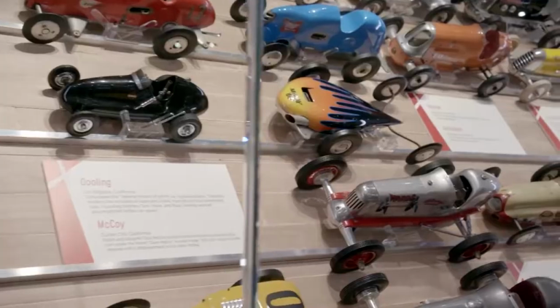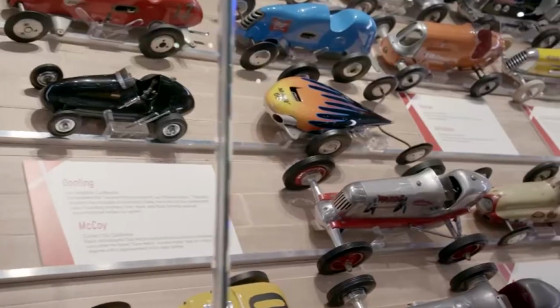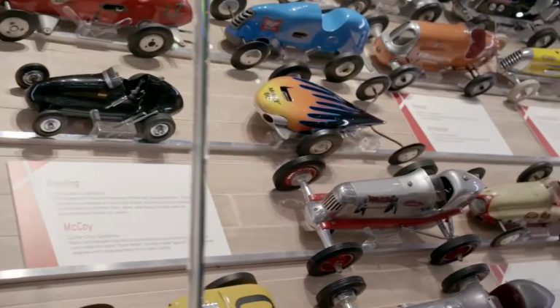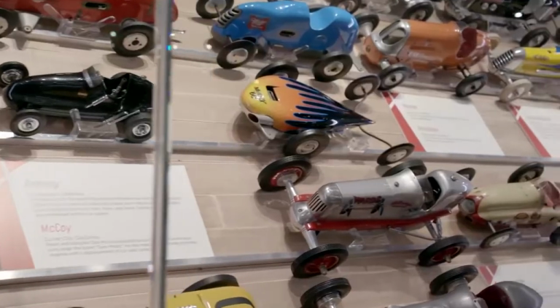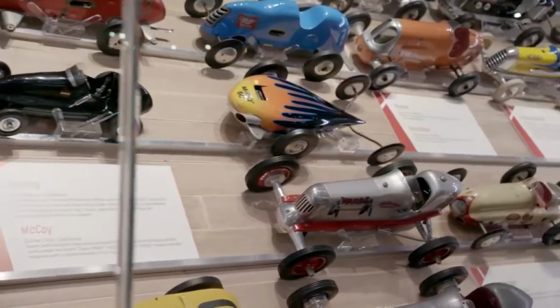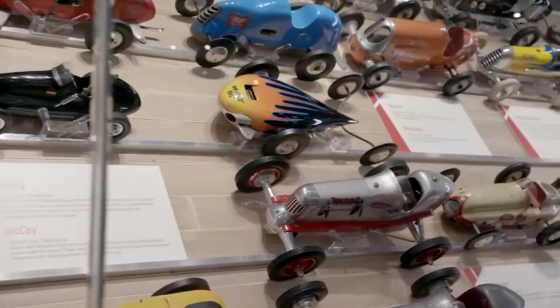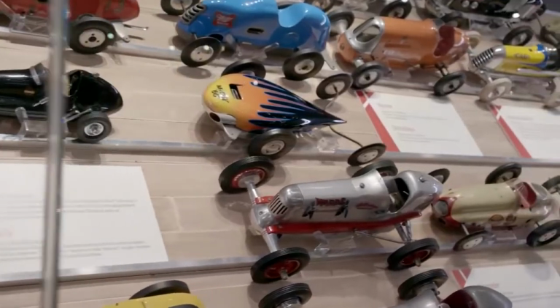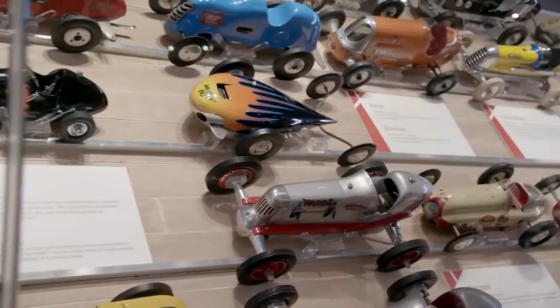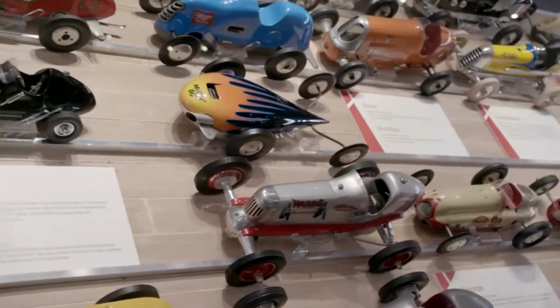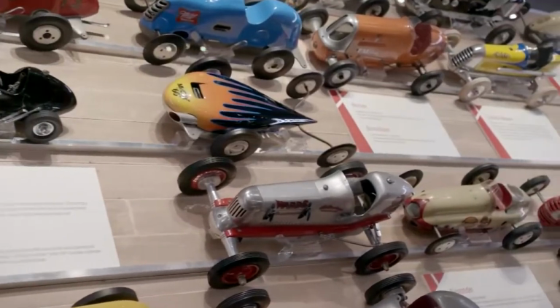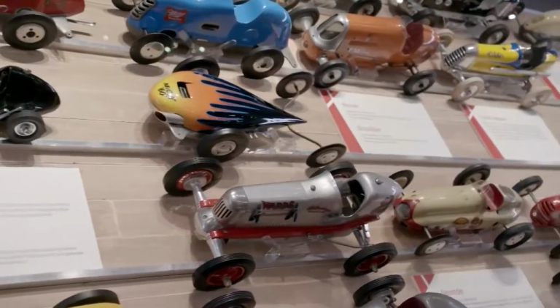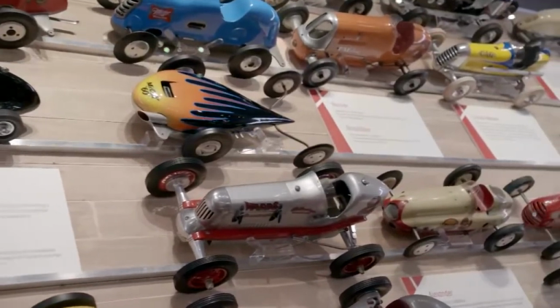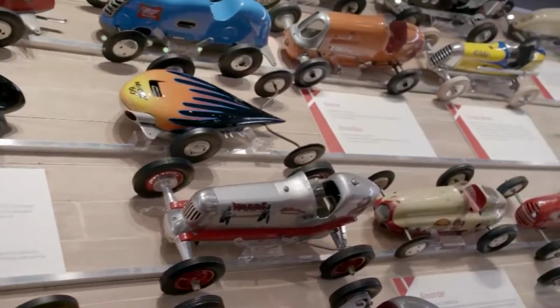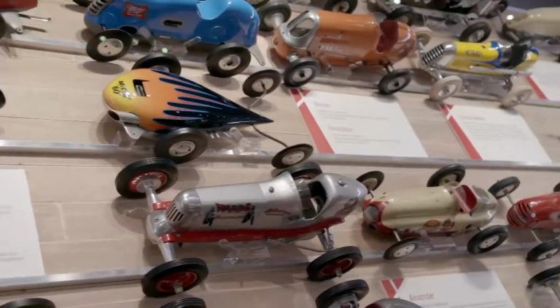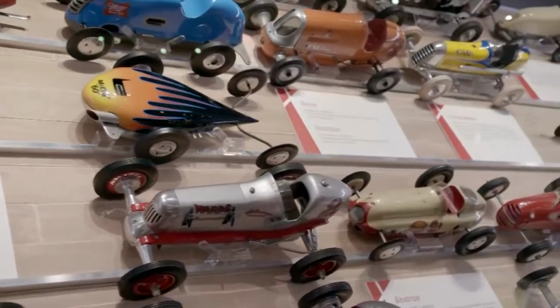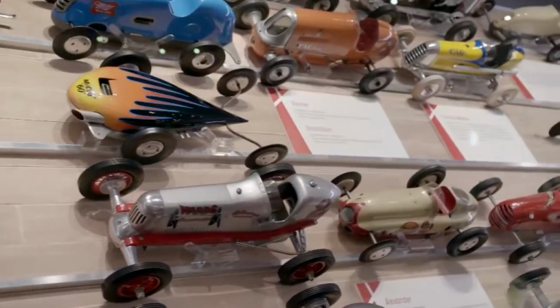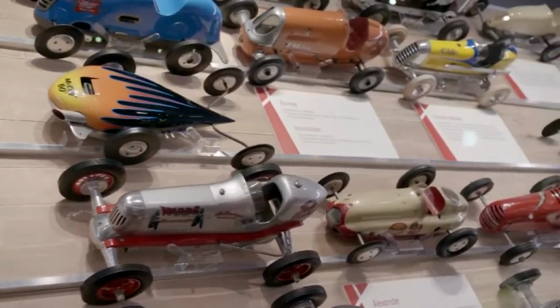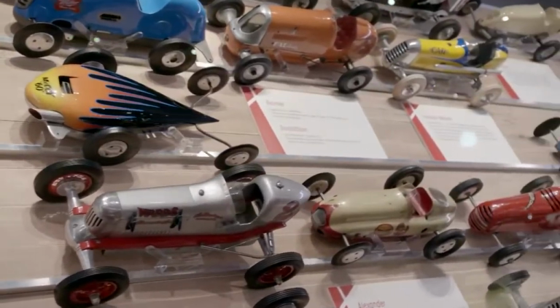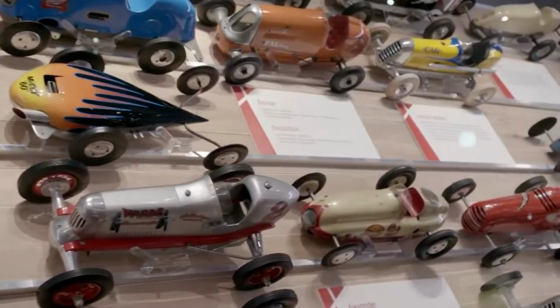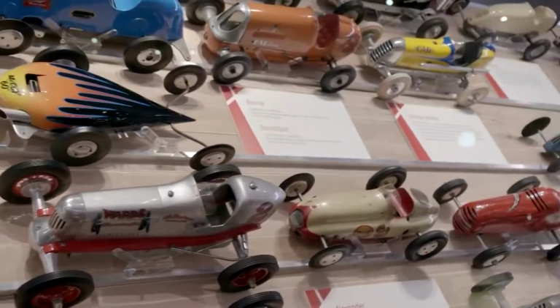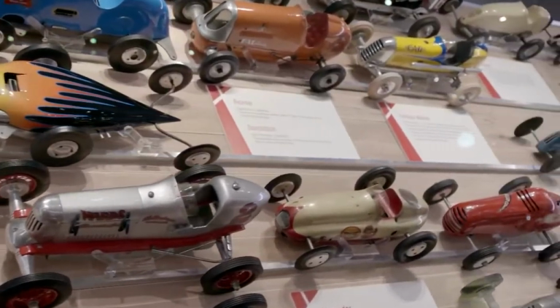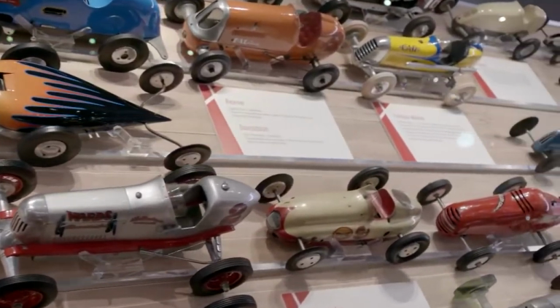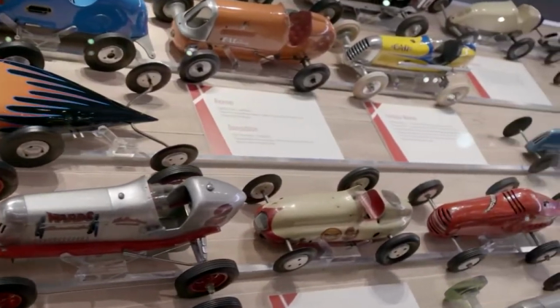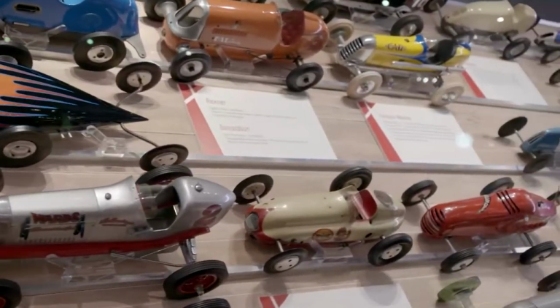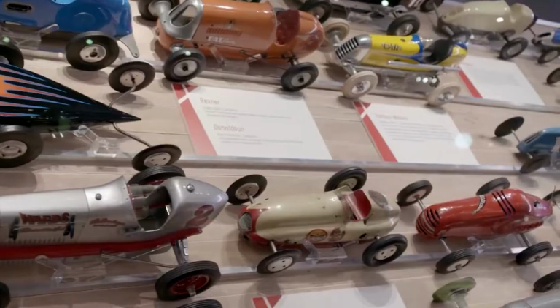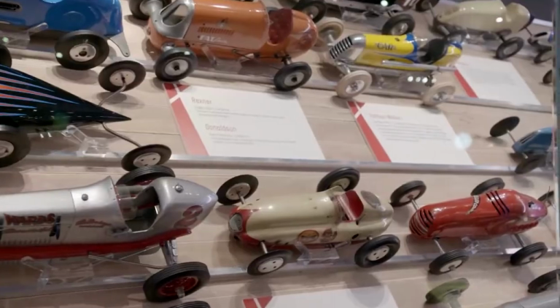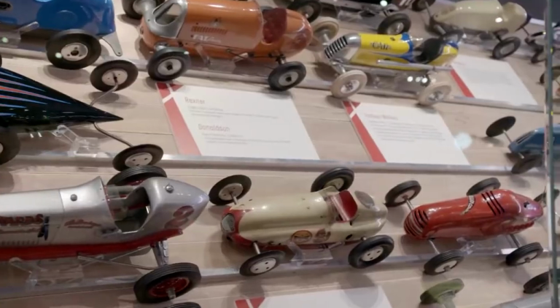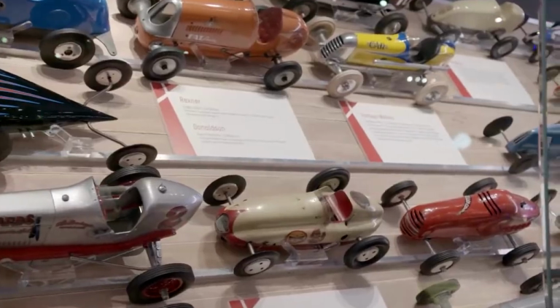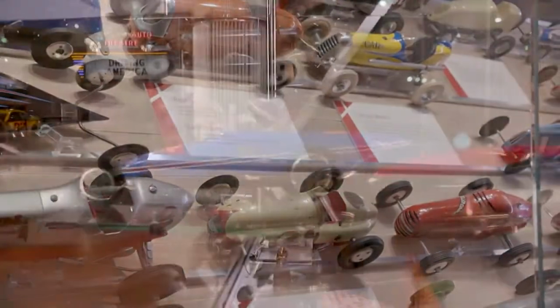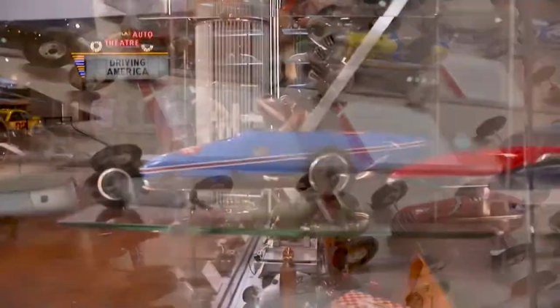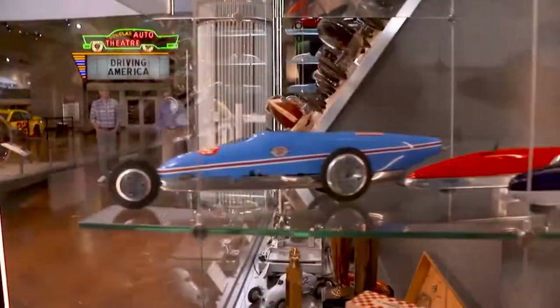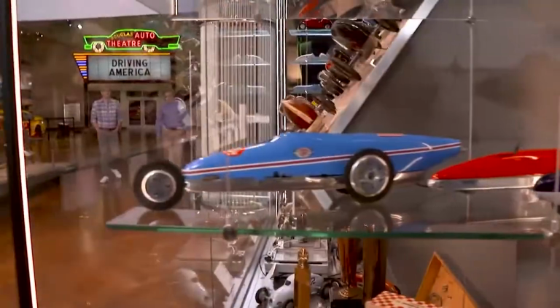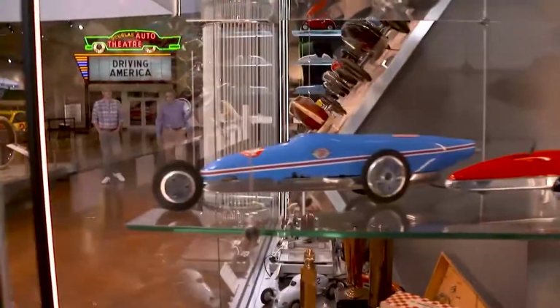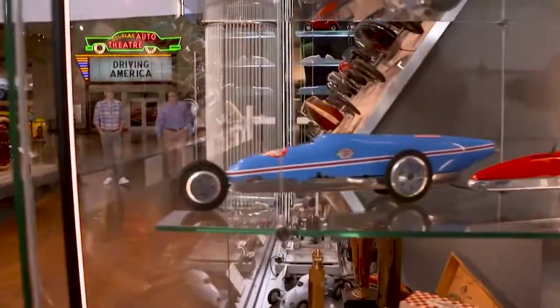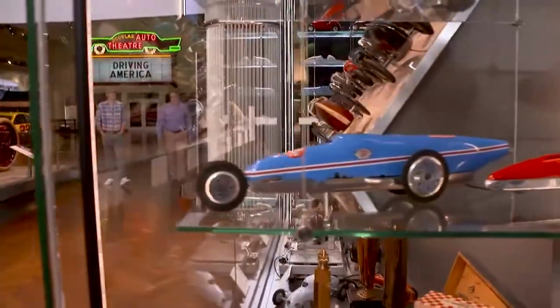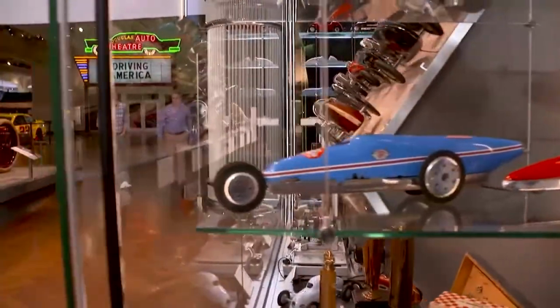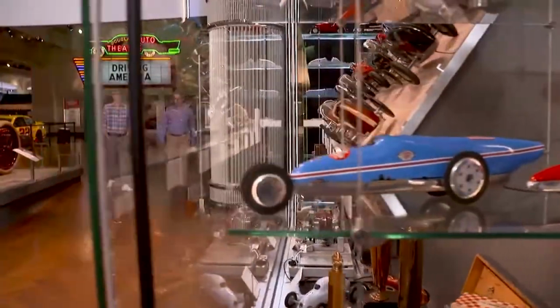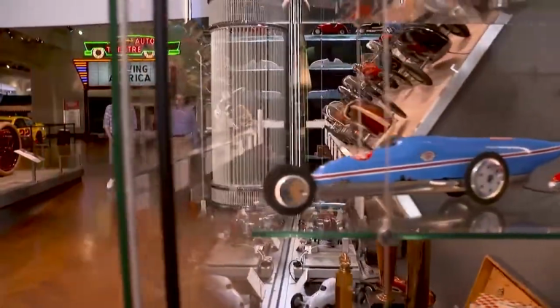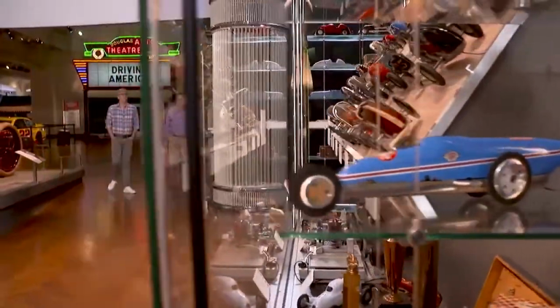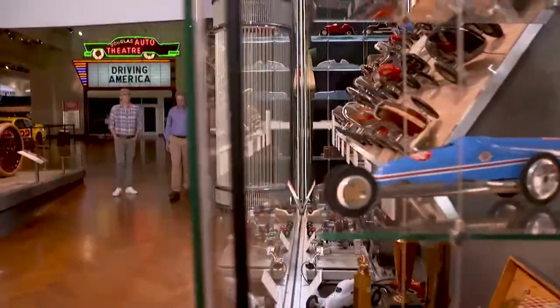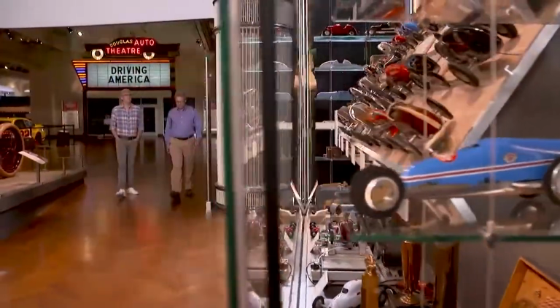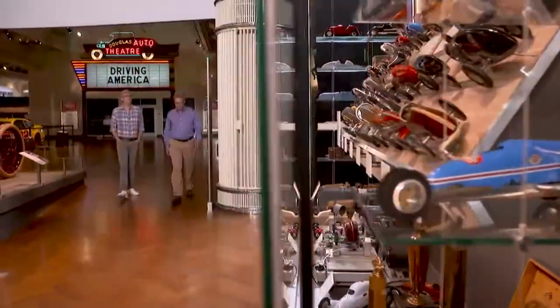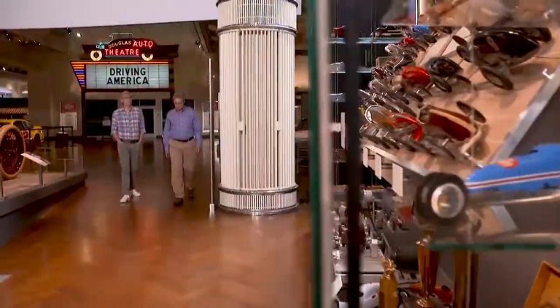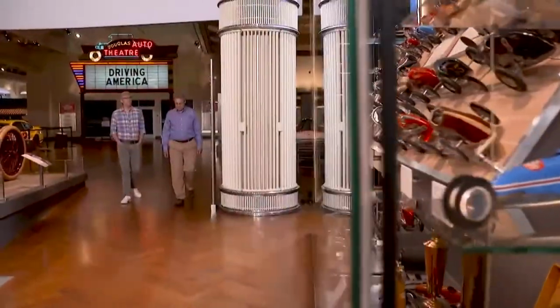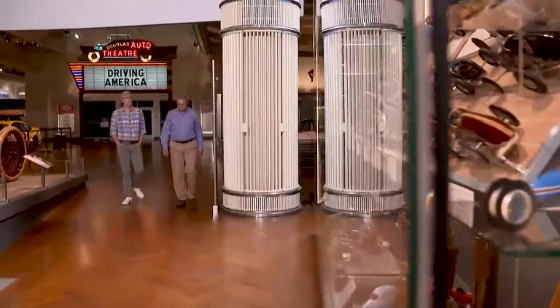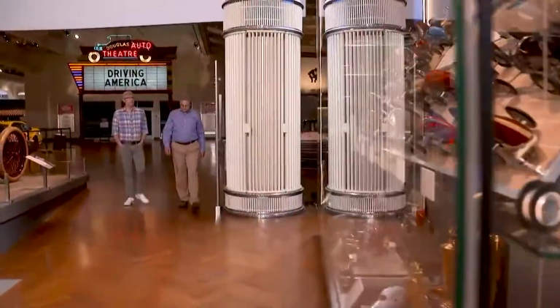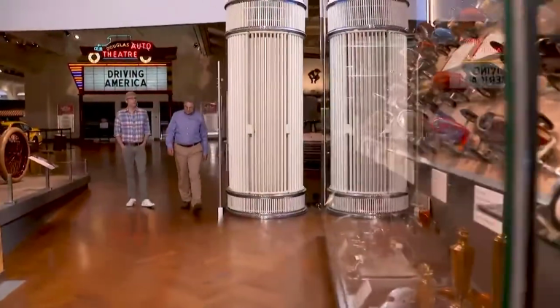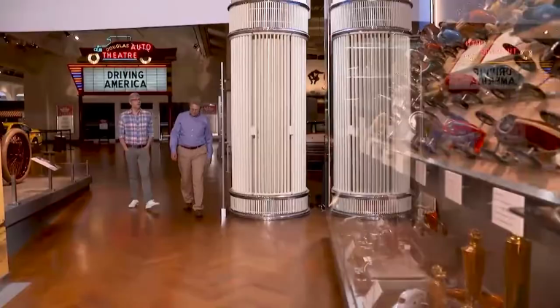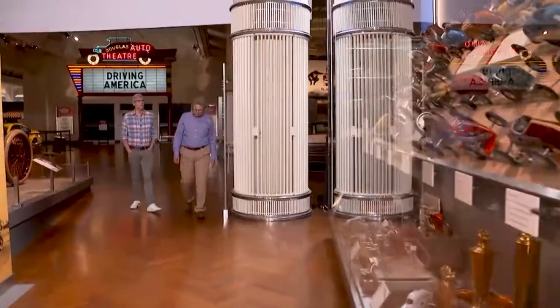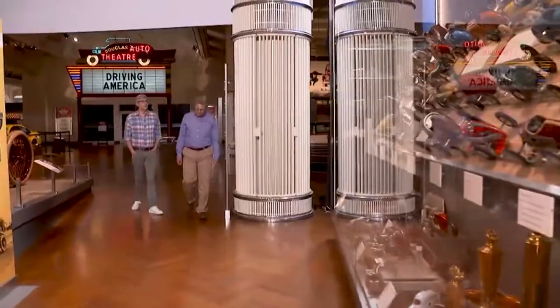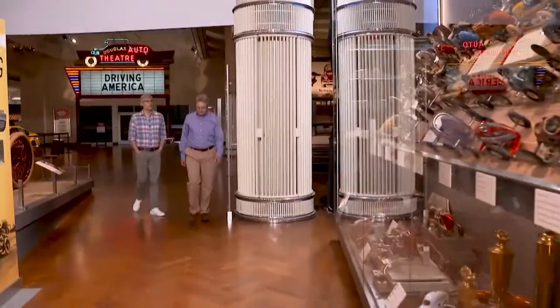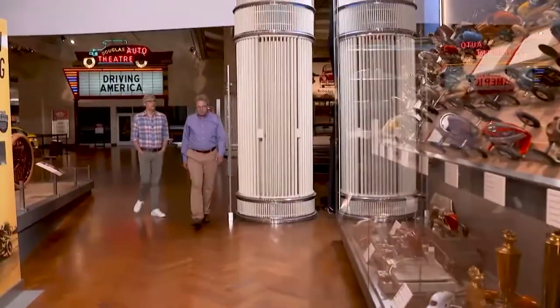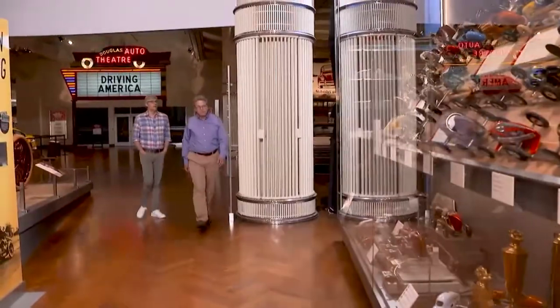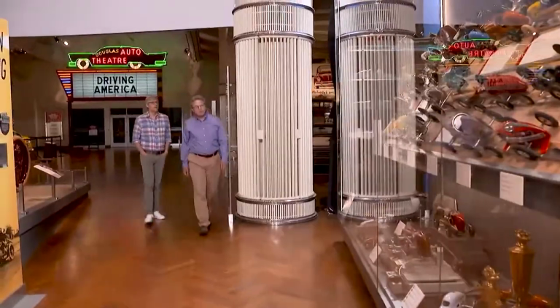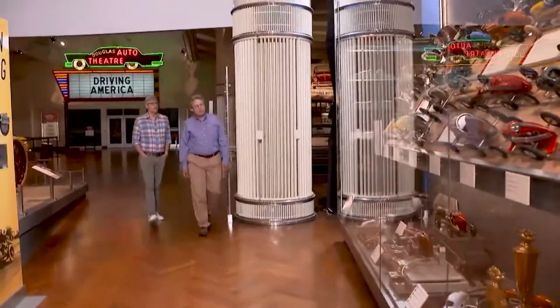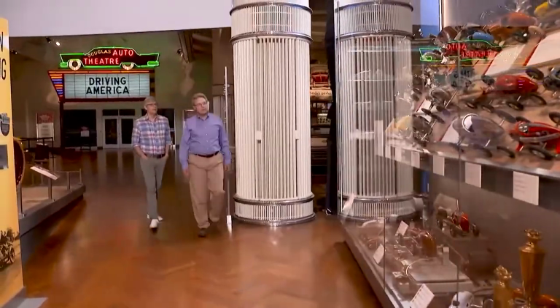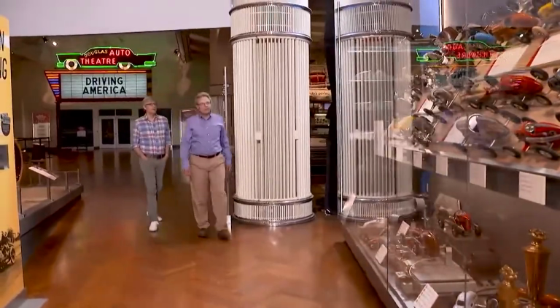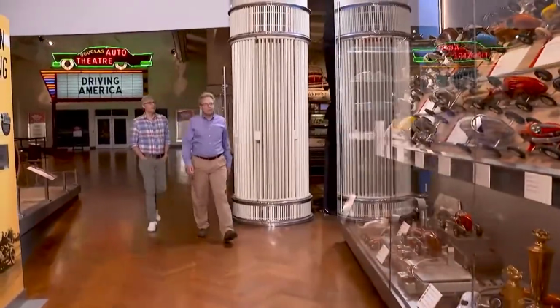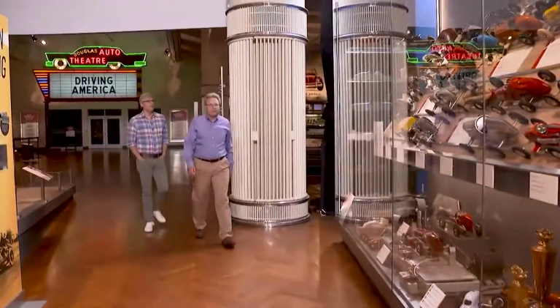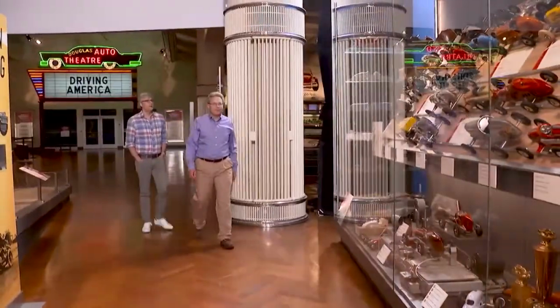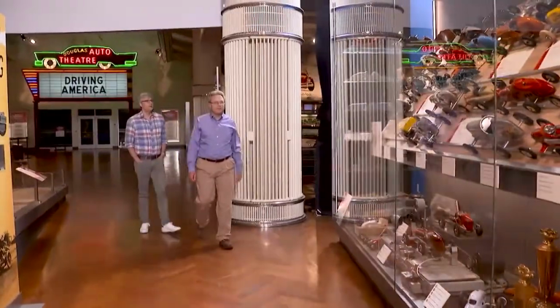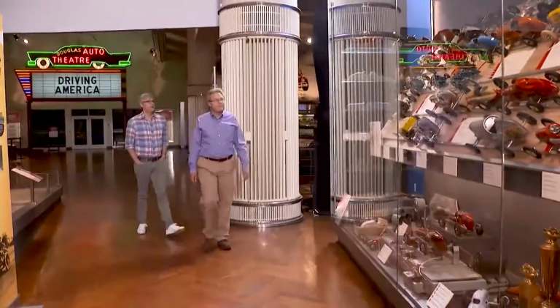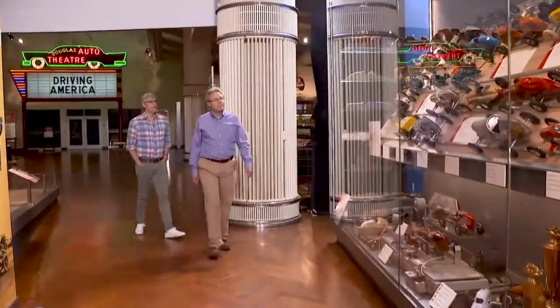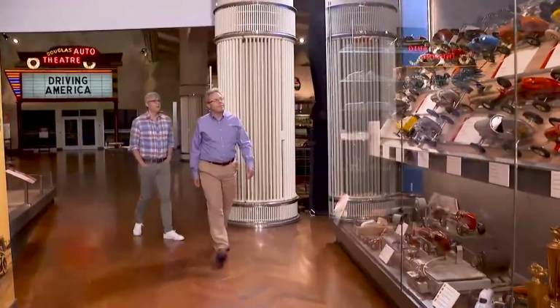To learn more about this cultural phenomenon, I met up with the Henry Ford's Curator of Transportation, Matt Anderson.